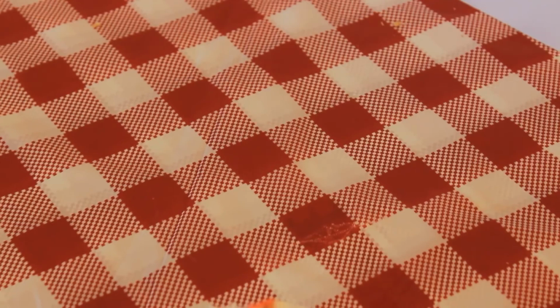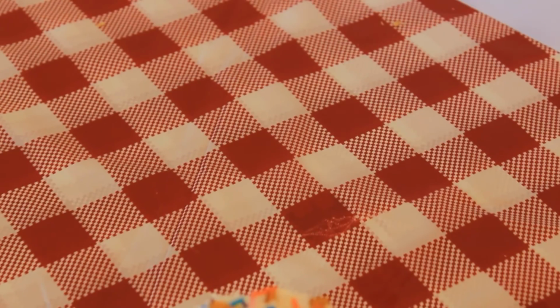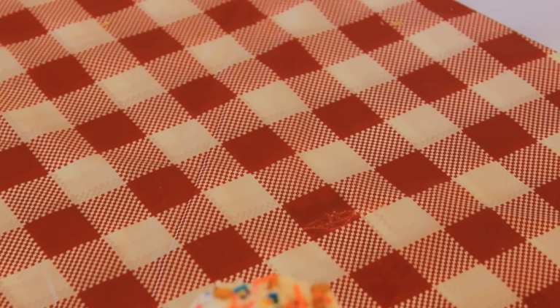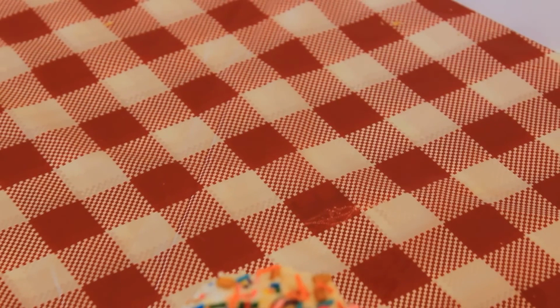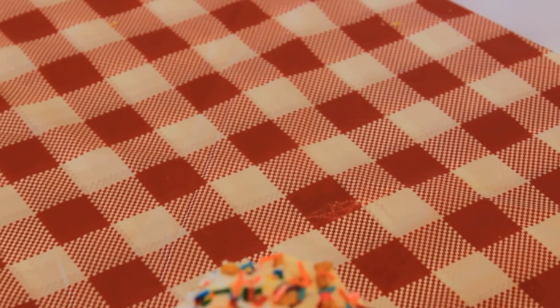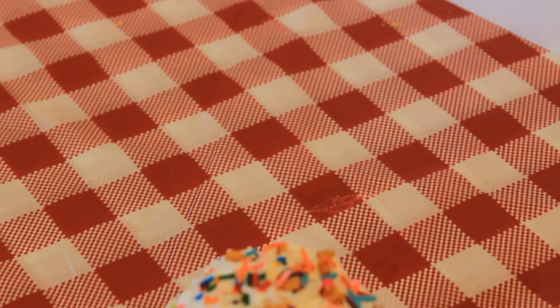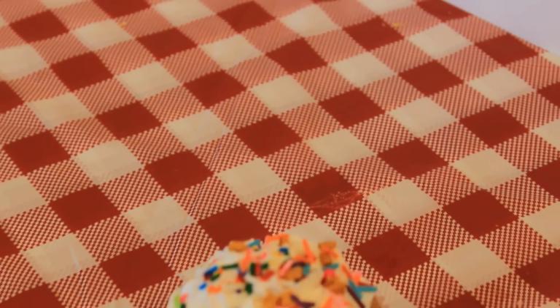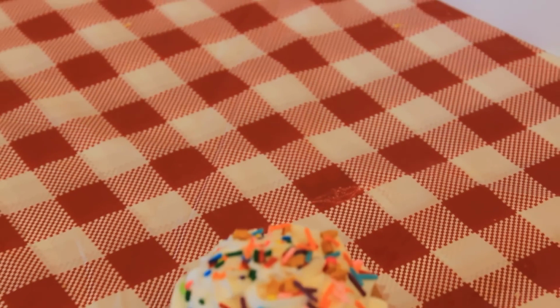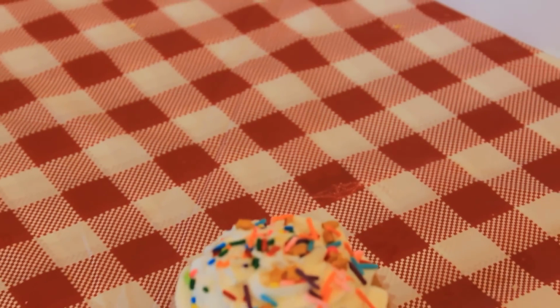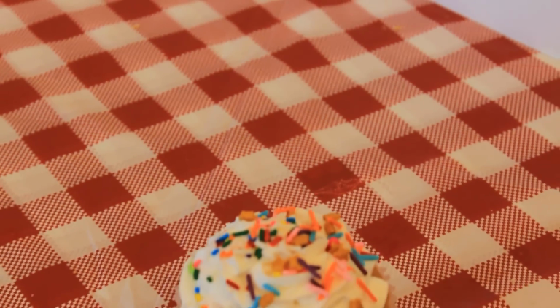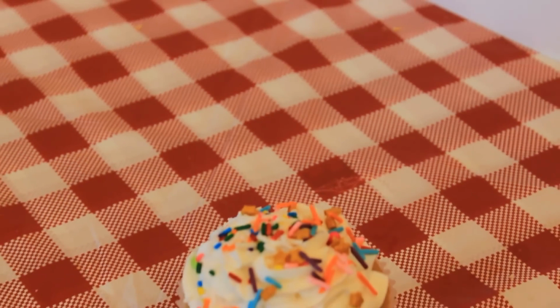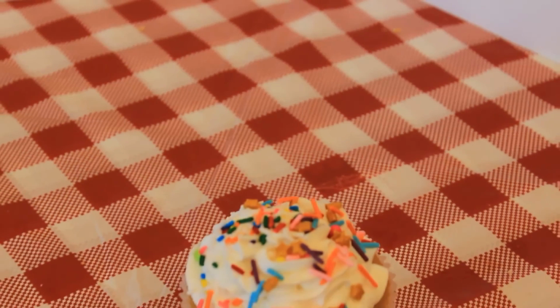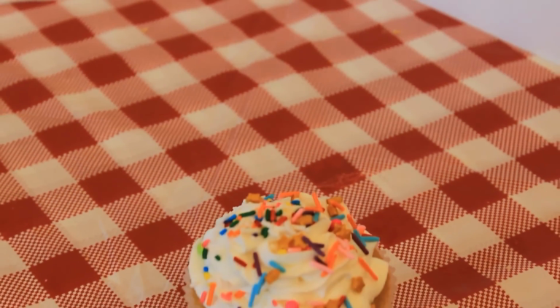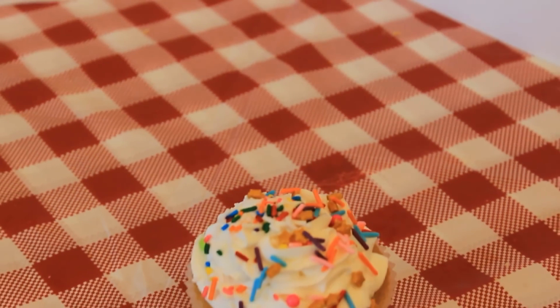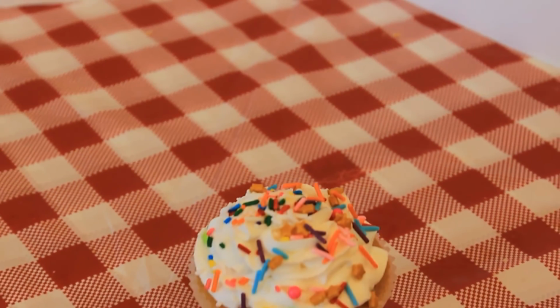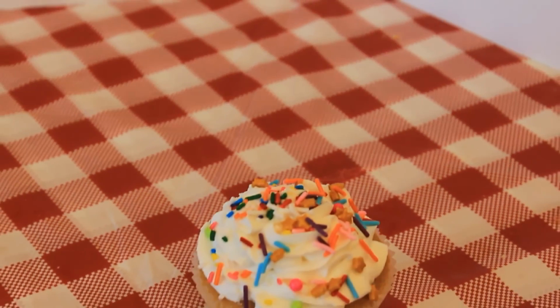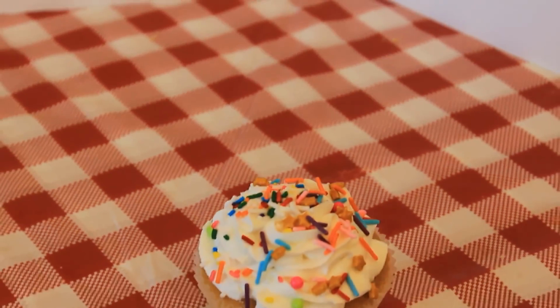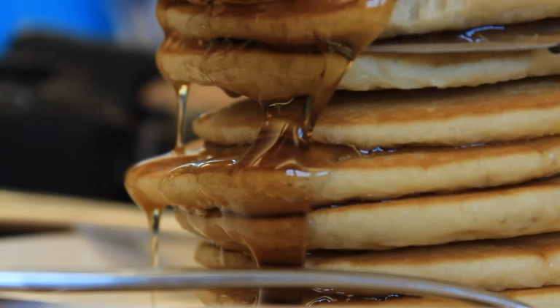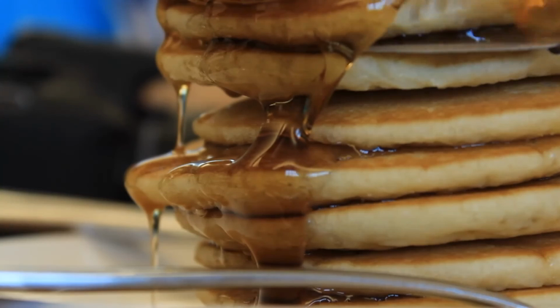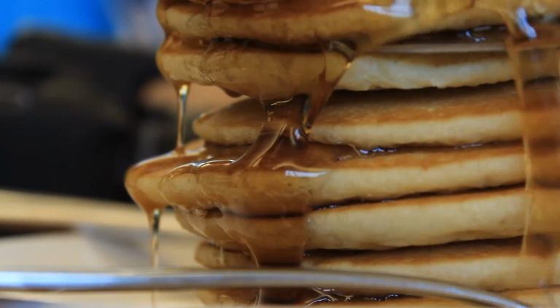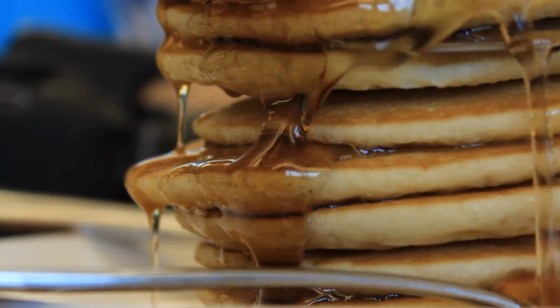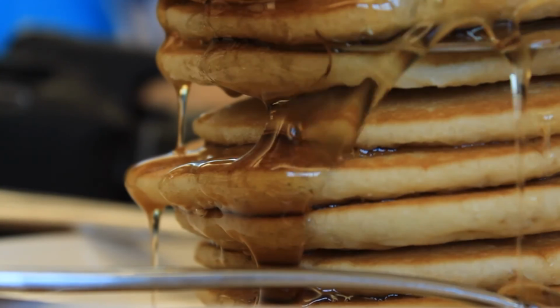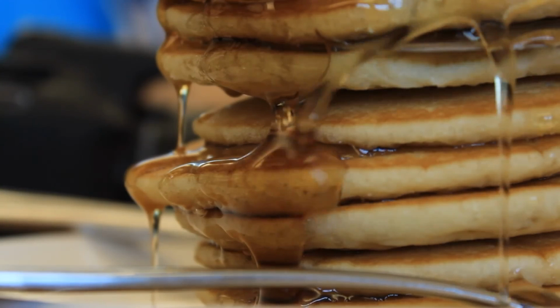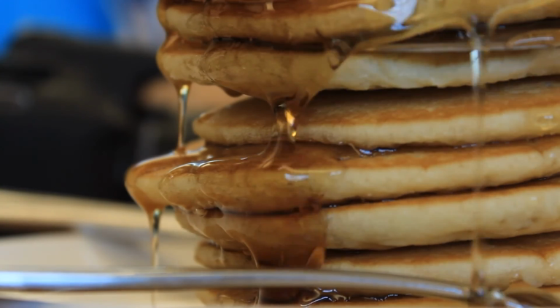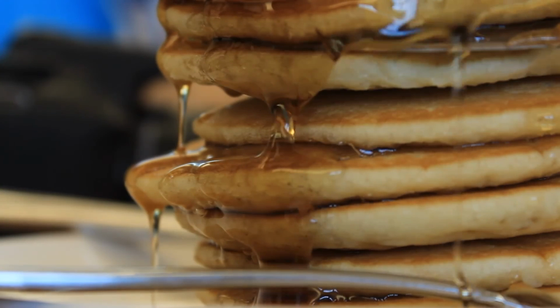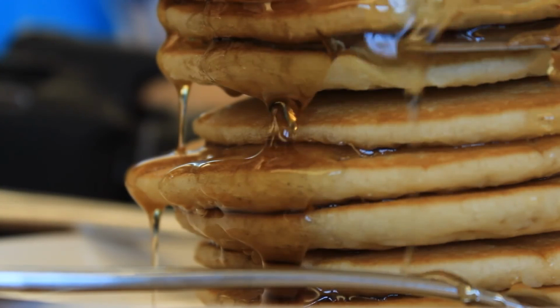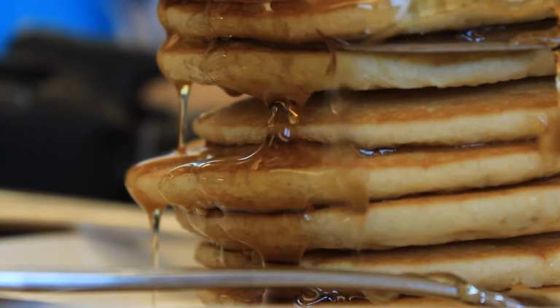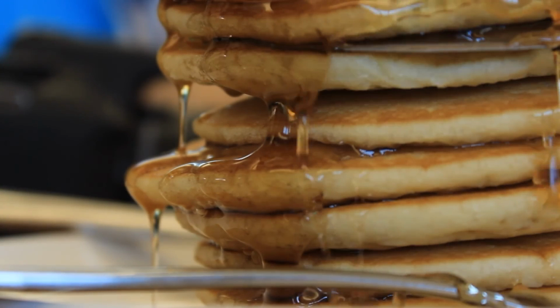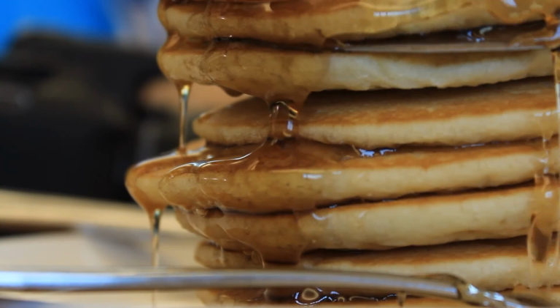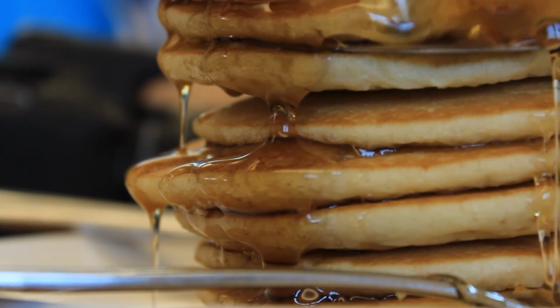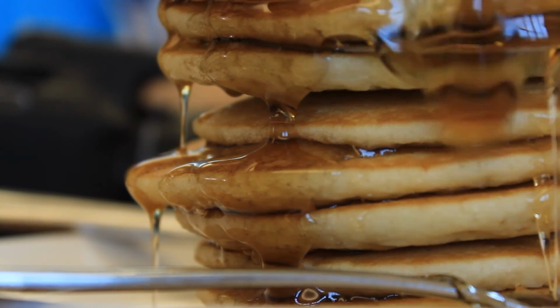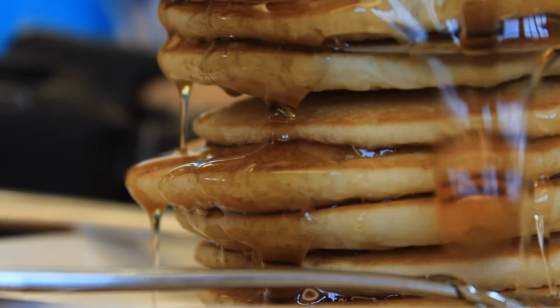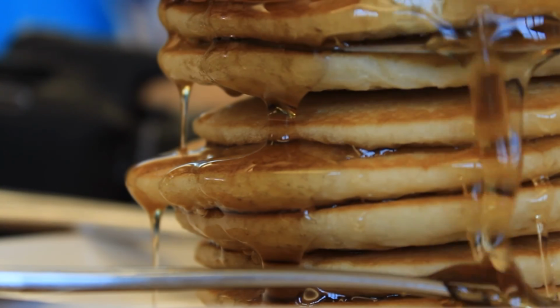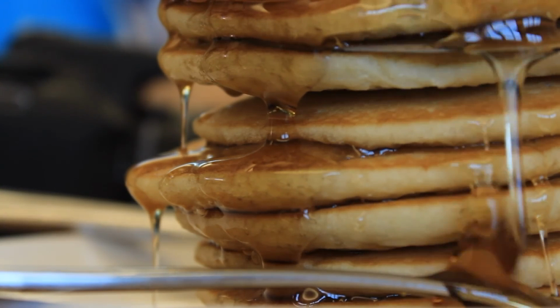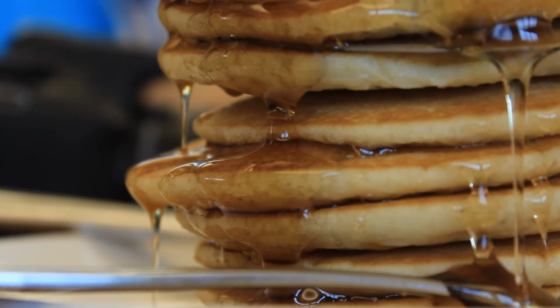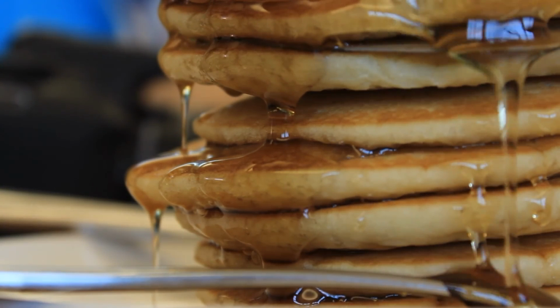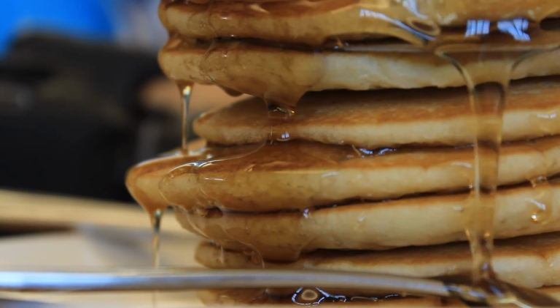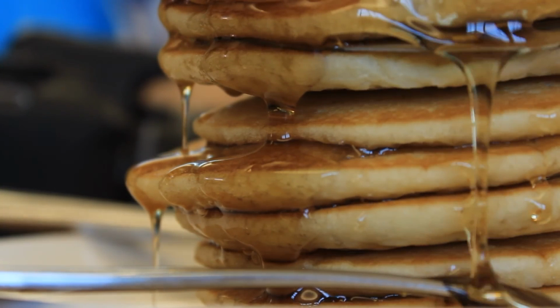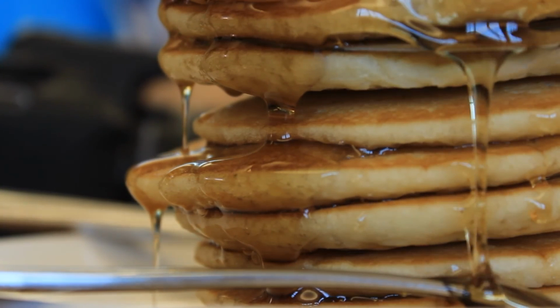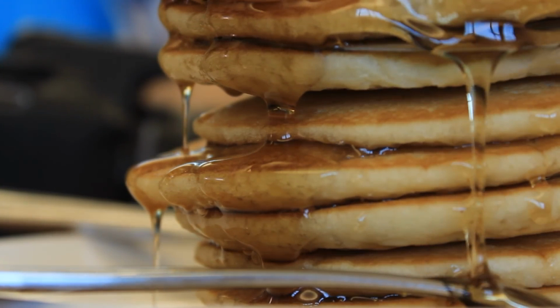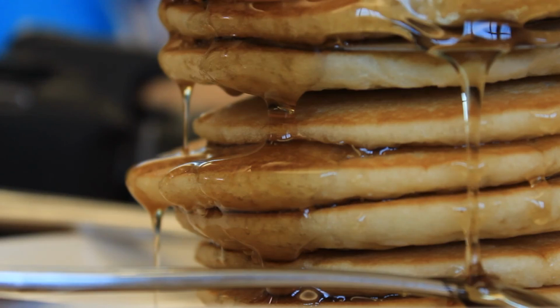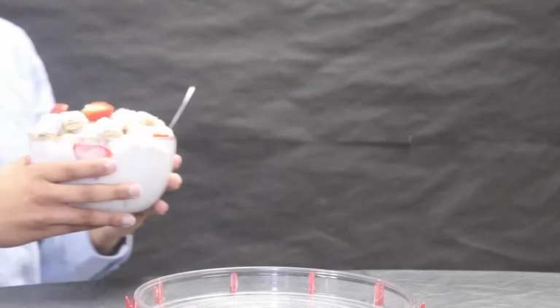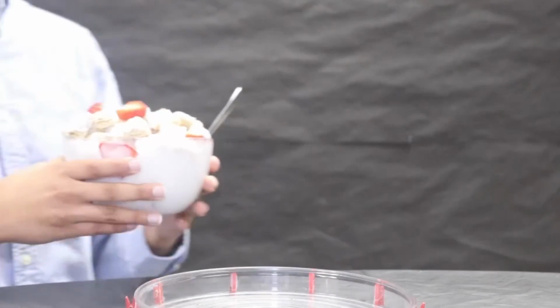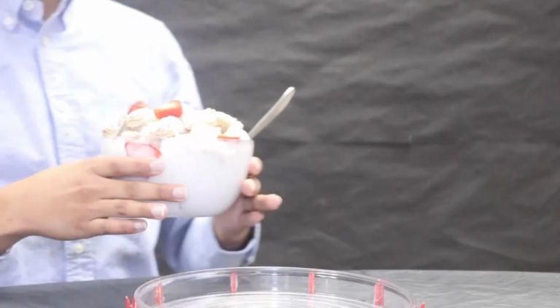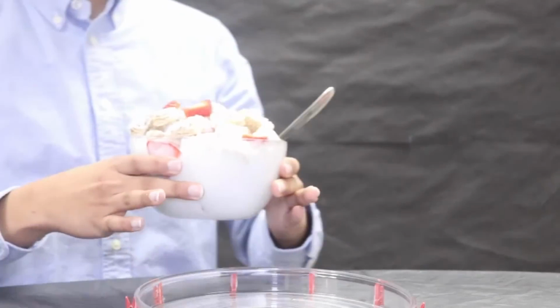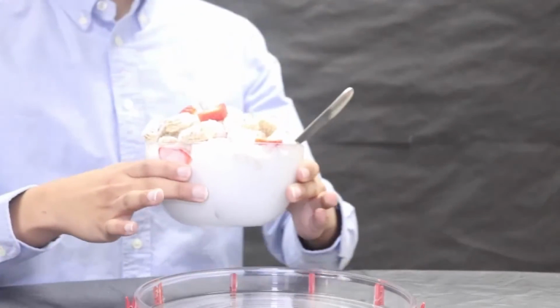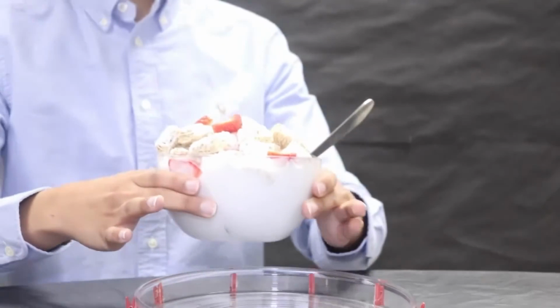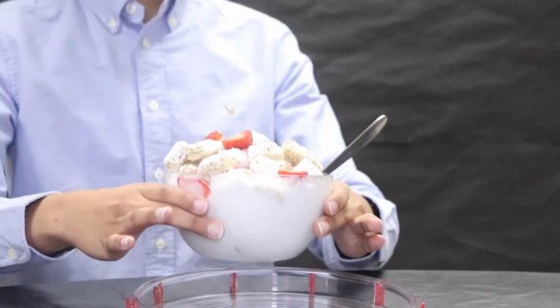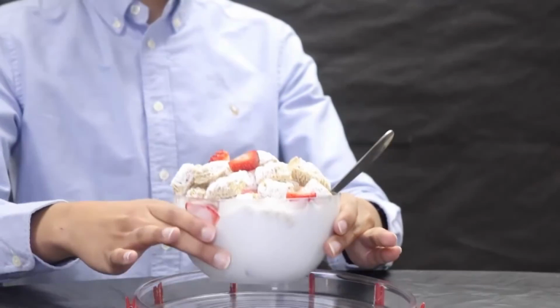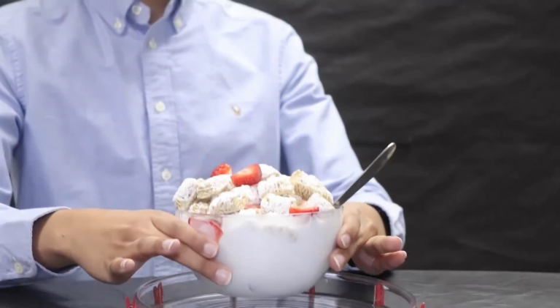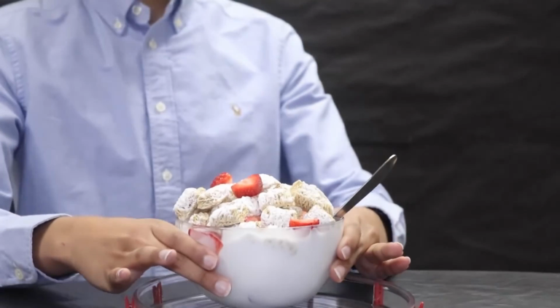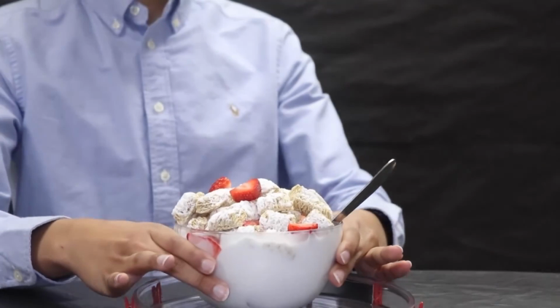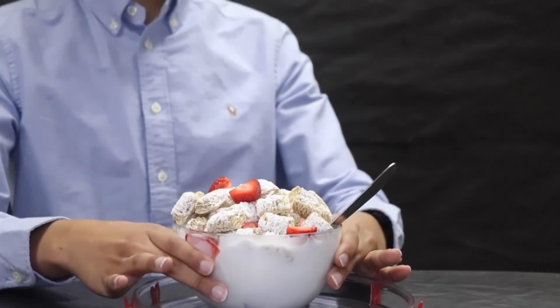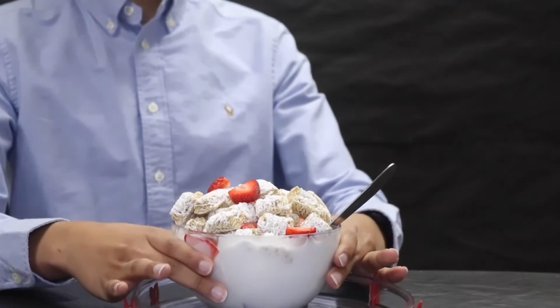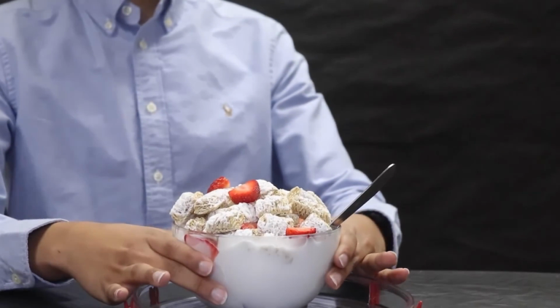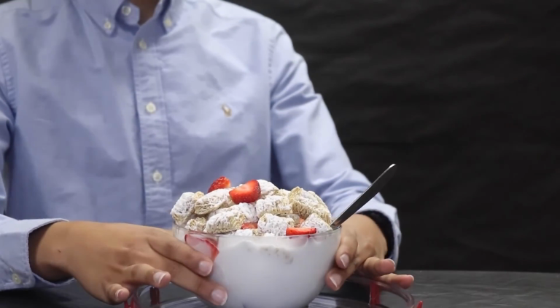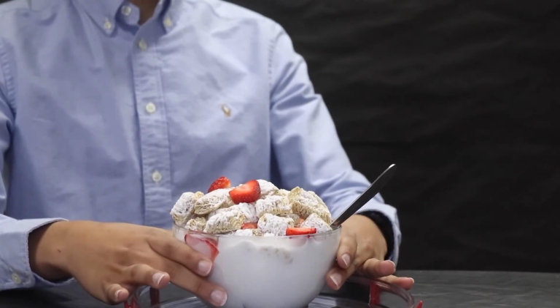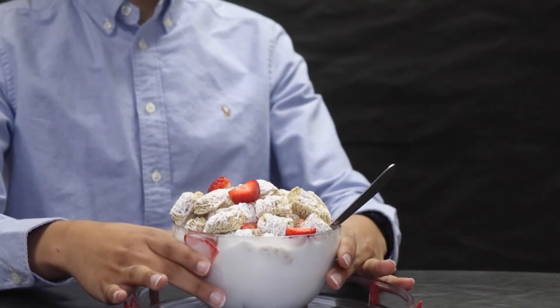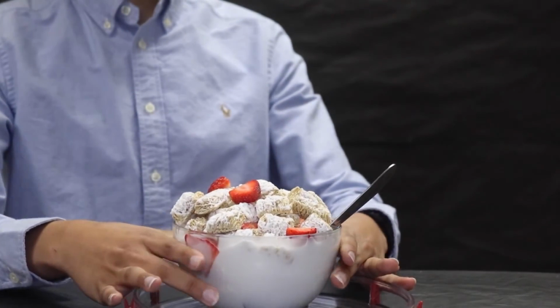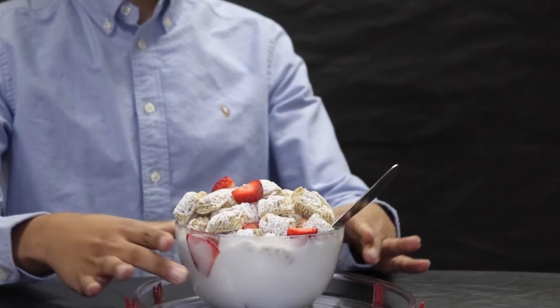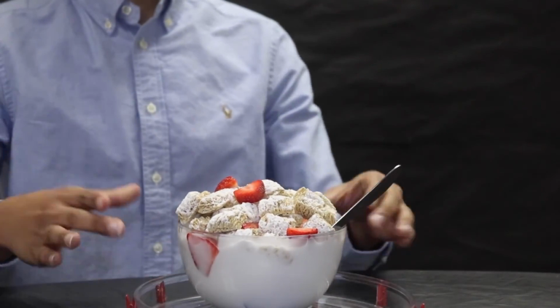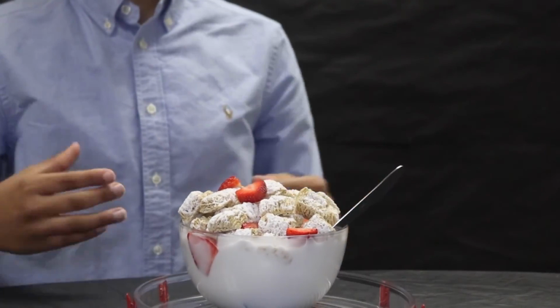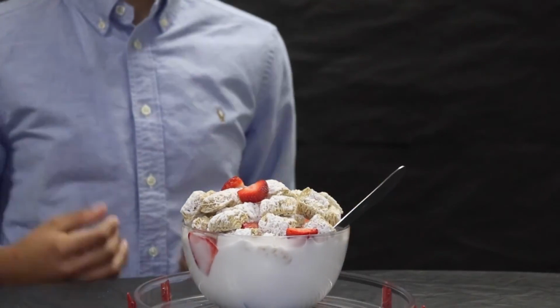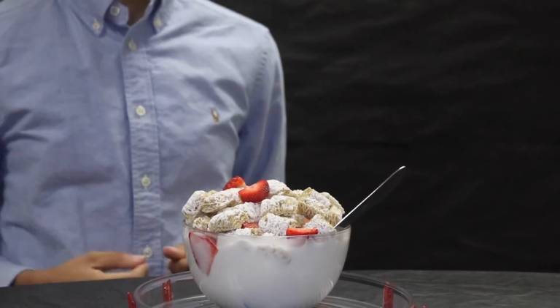So instead of running to the food section on your next grocery trip, head towards the pharmacy instead to get the items you need to make your food camera ready.